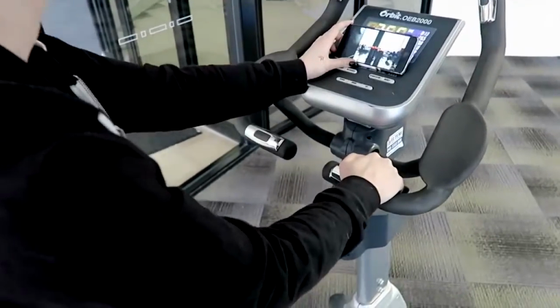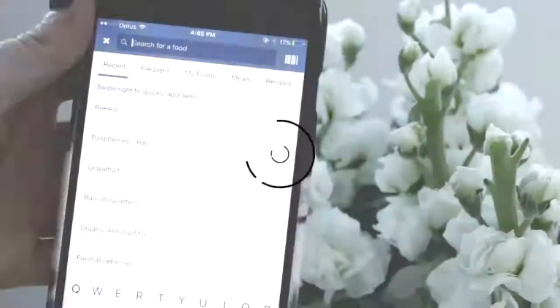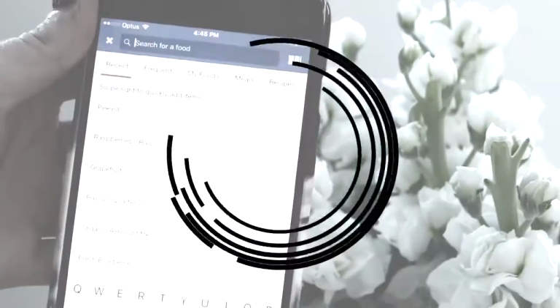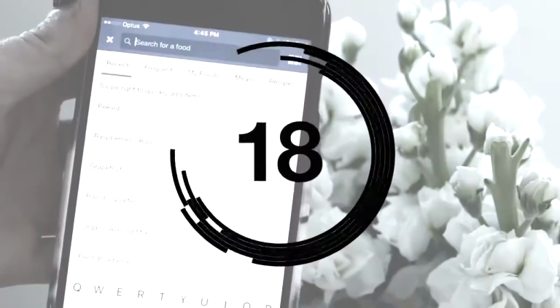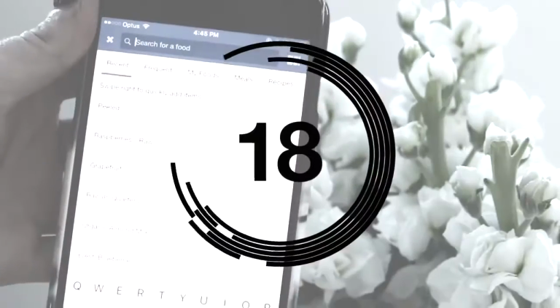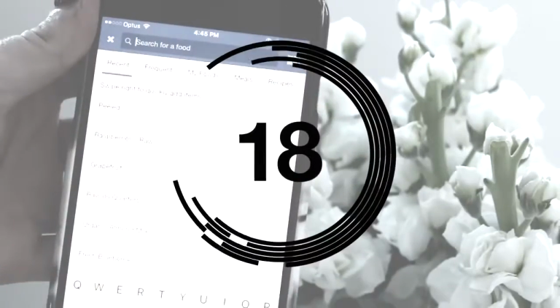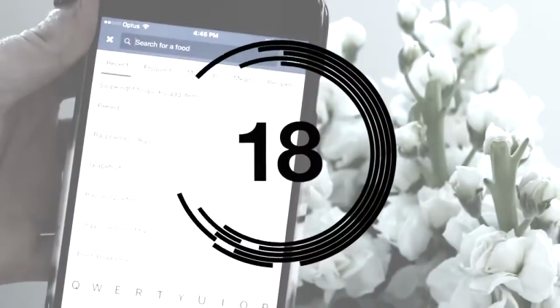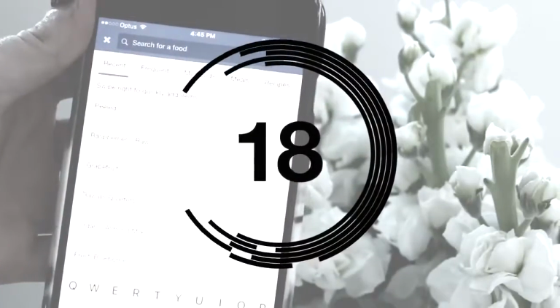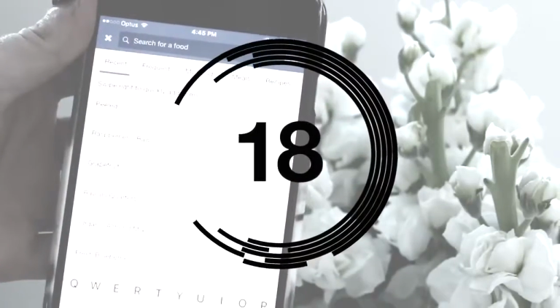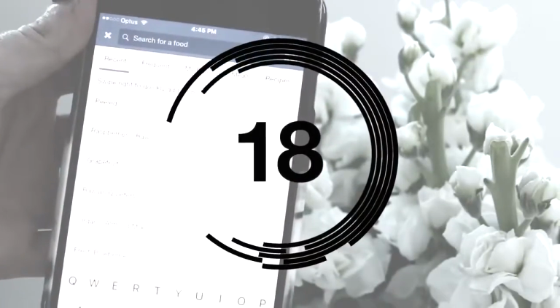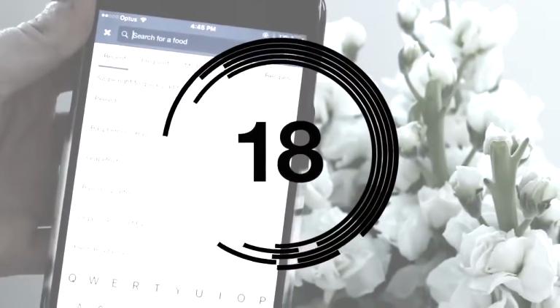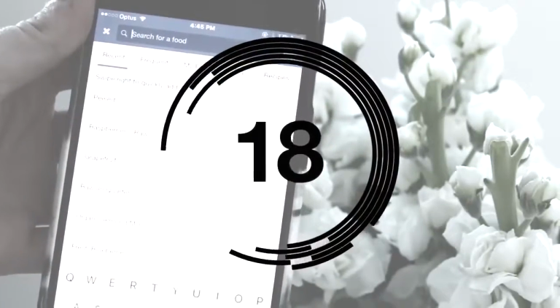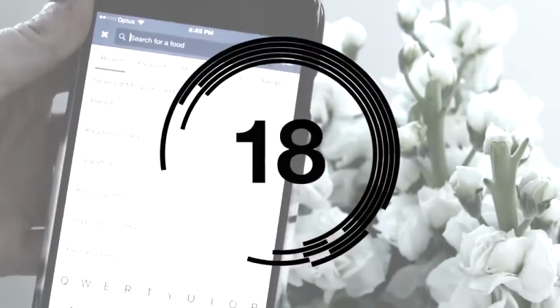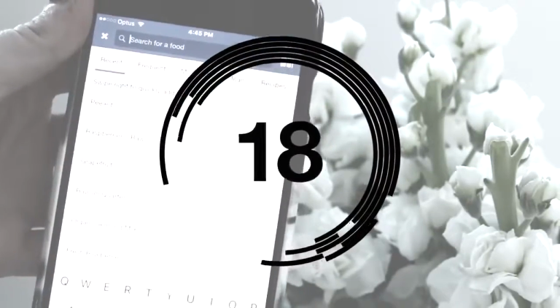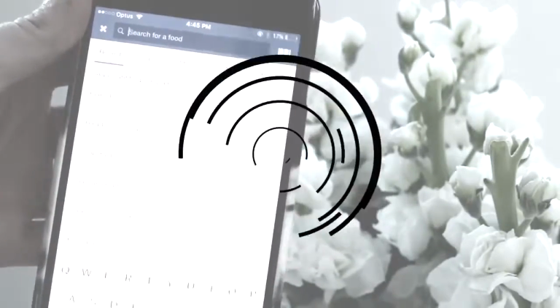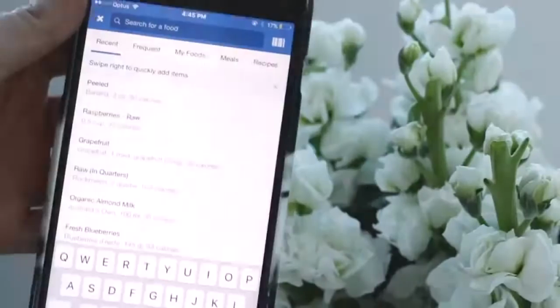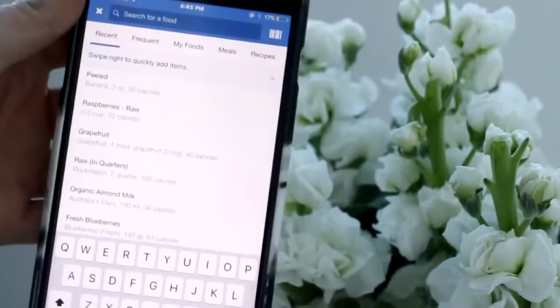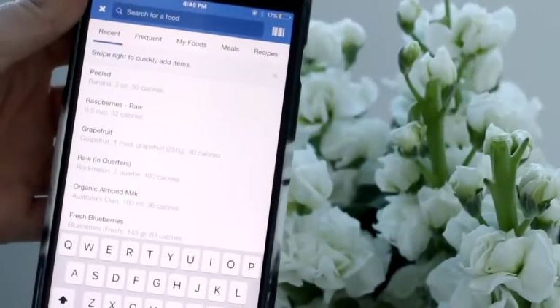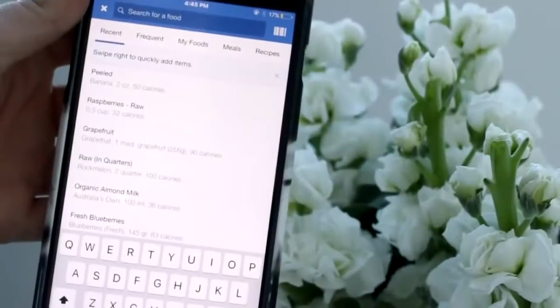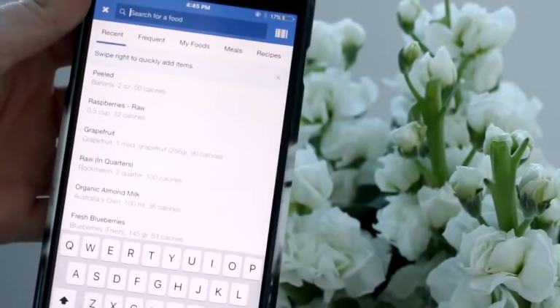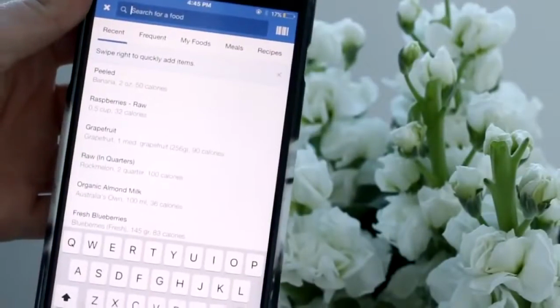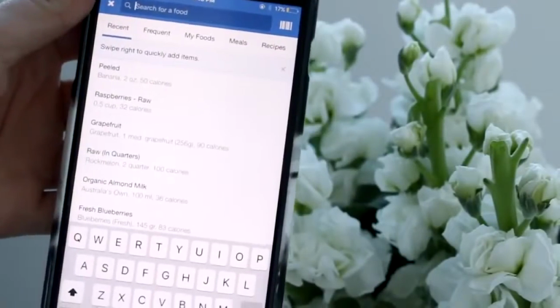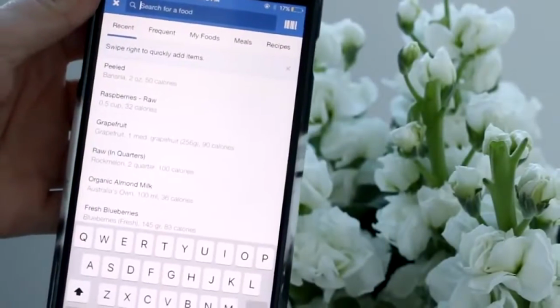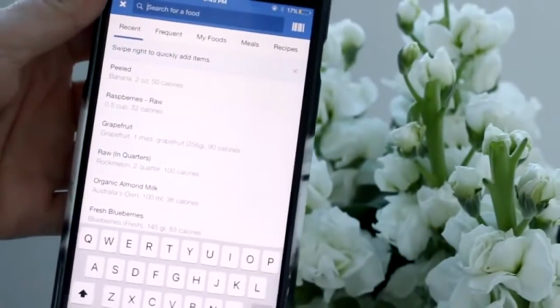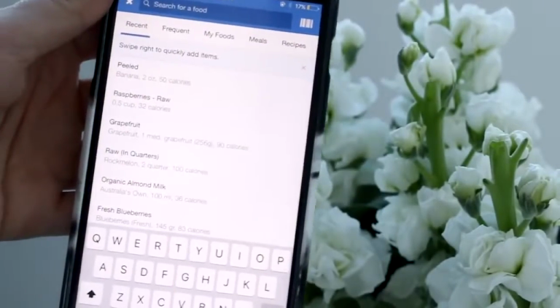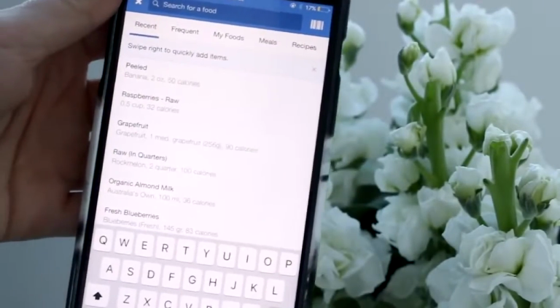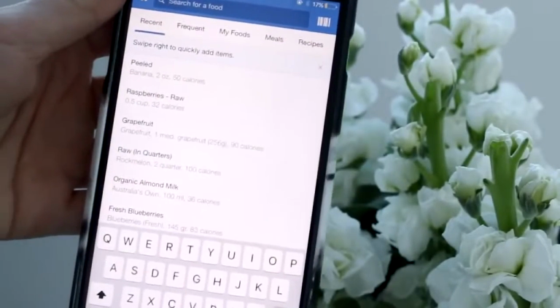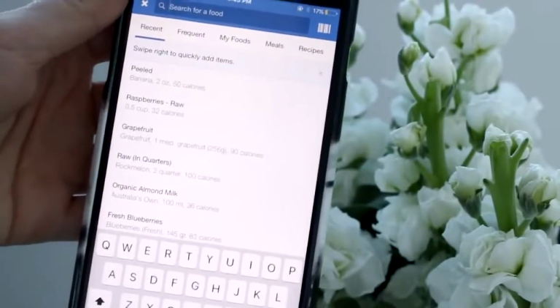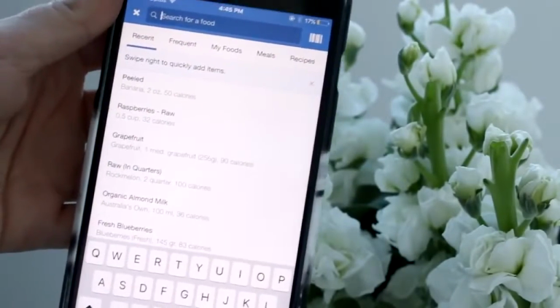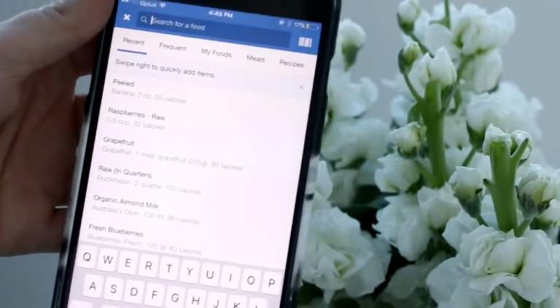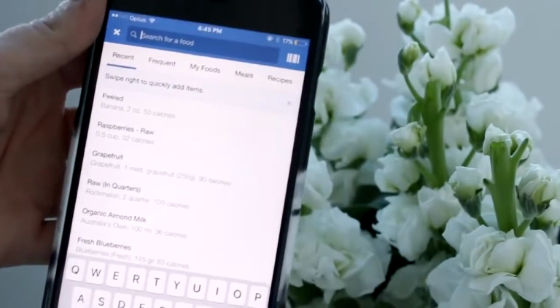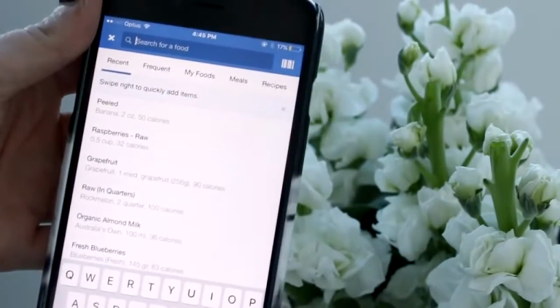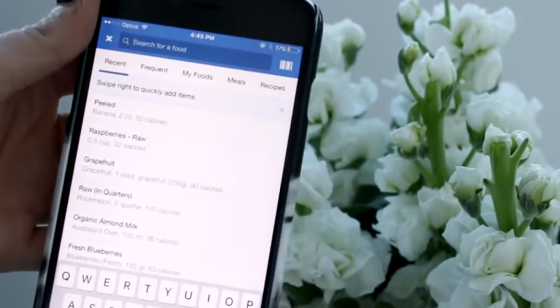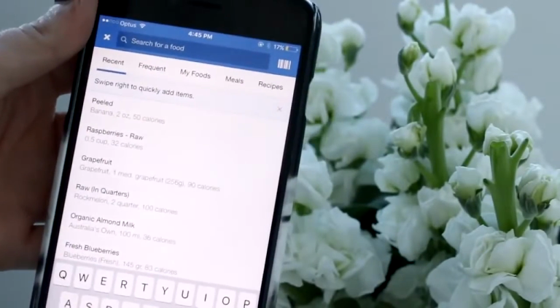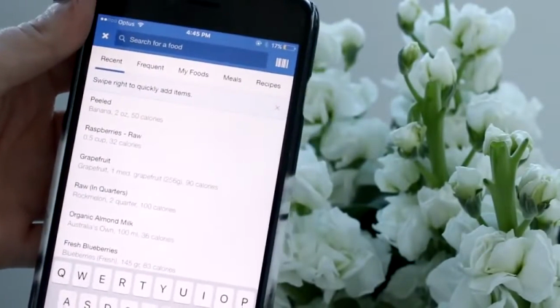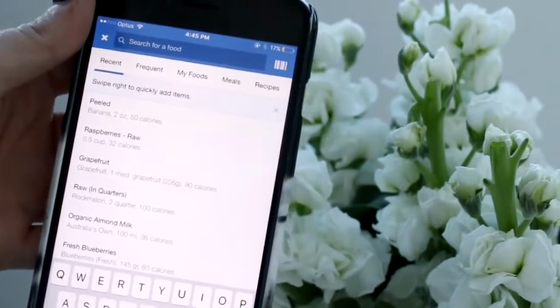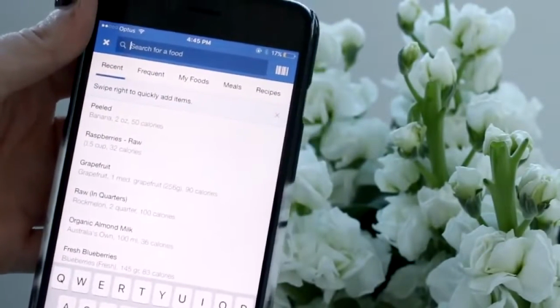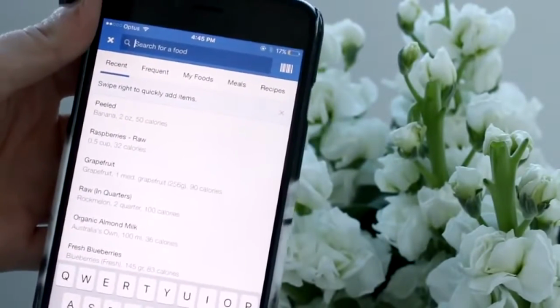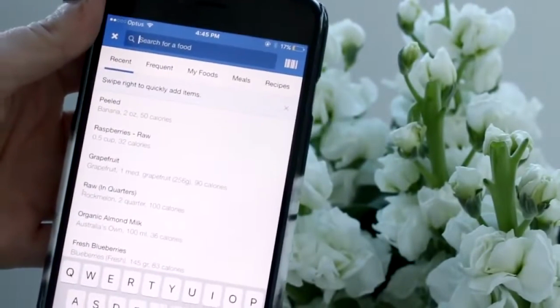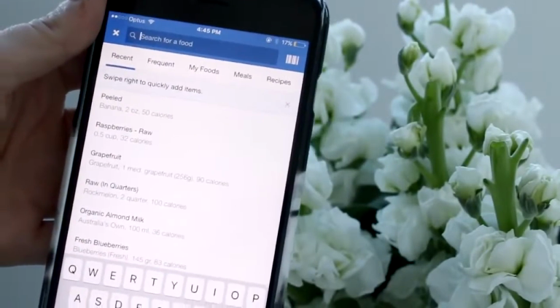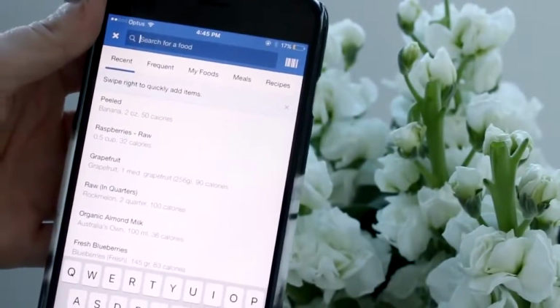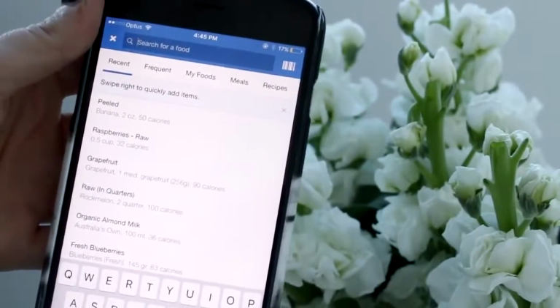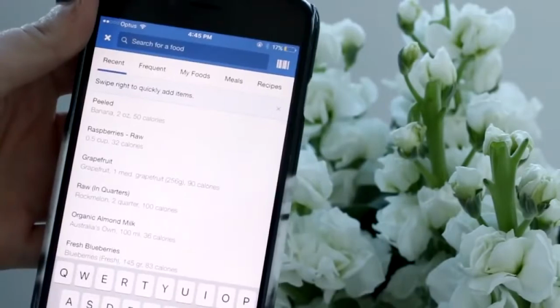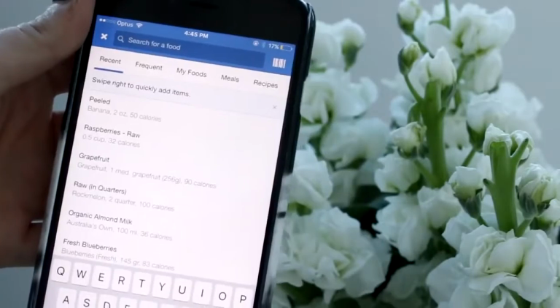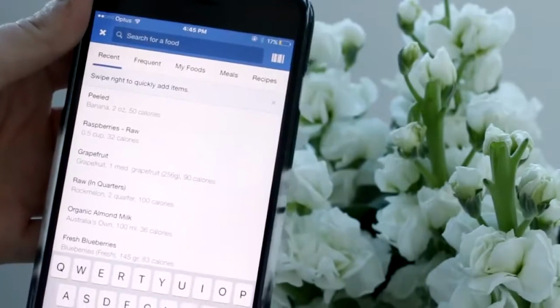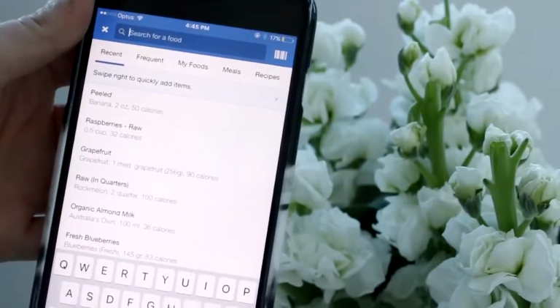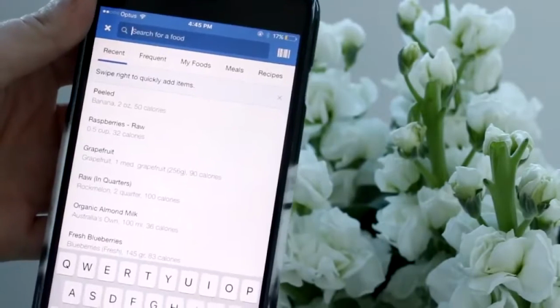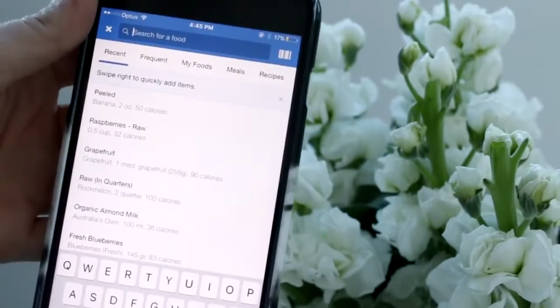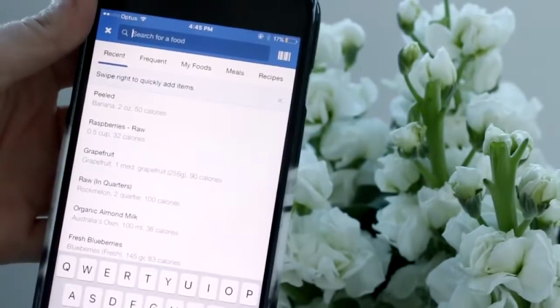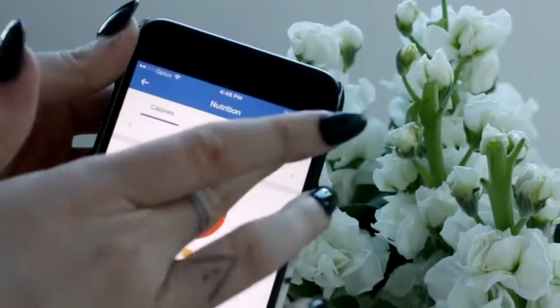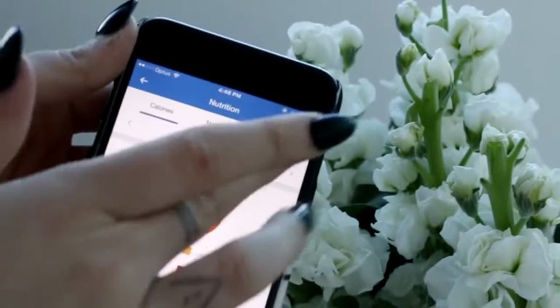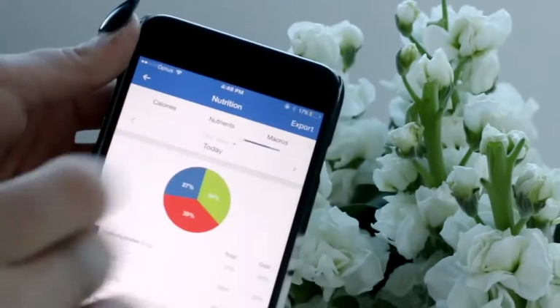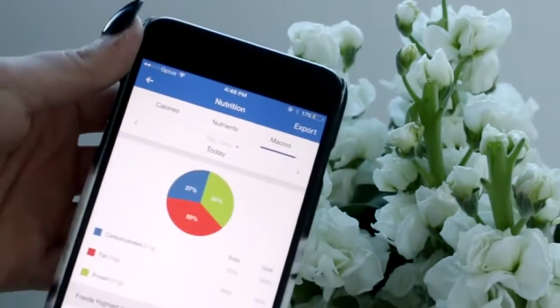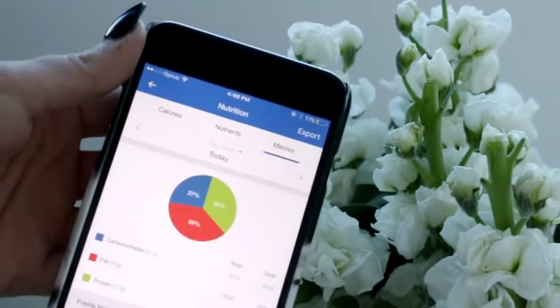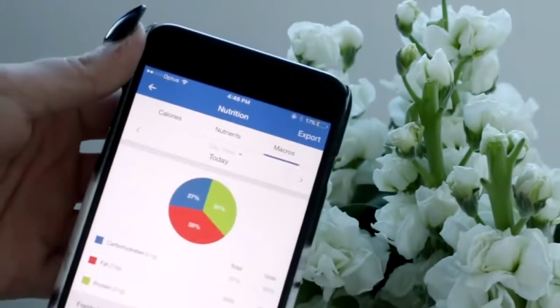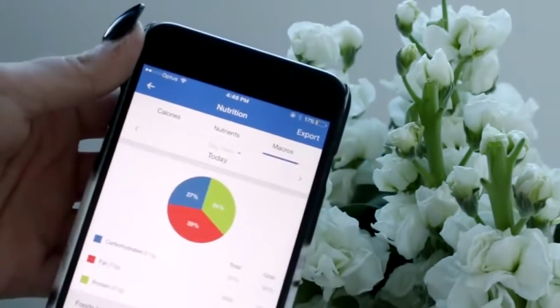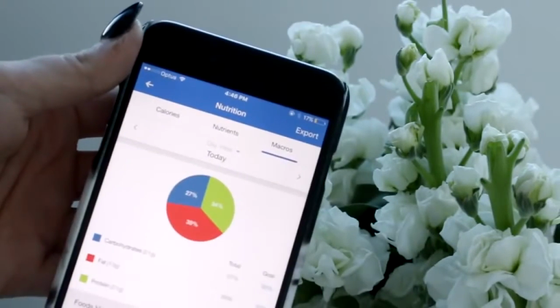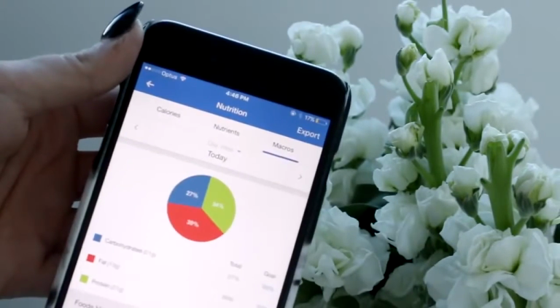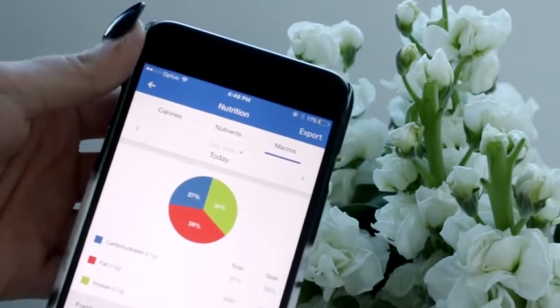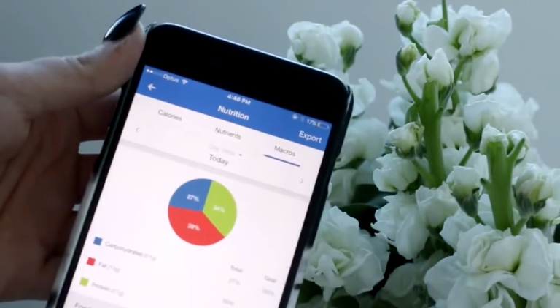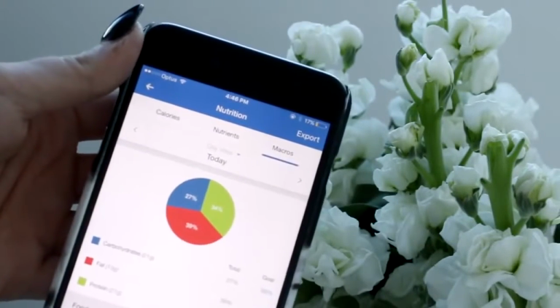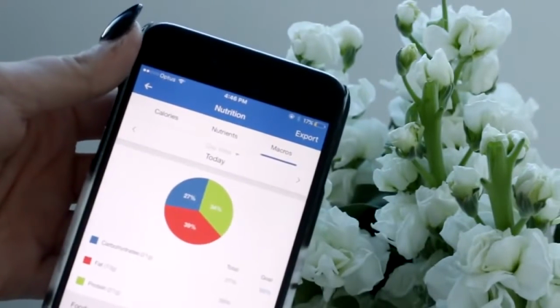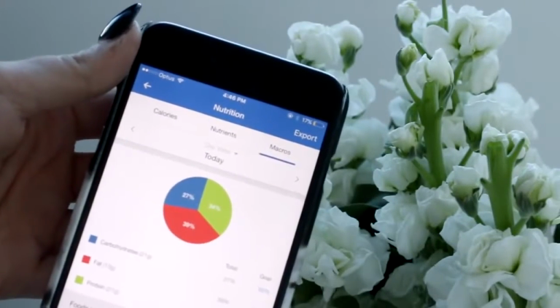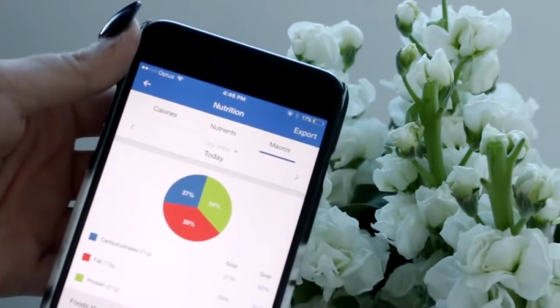Instead of counting calories, I would recommend tracking your macronutrients and your micronutrients. This will give you a lot better look at what you're actually eating.